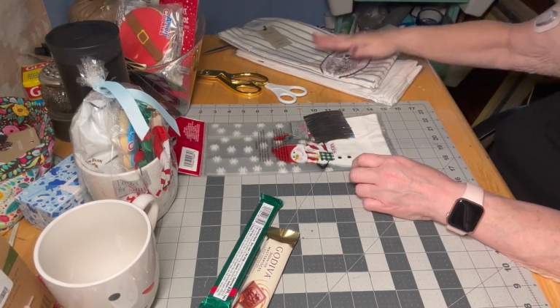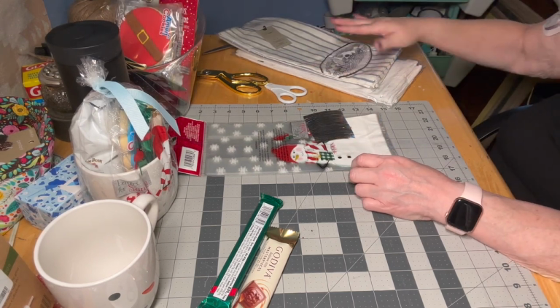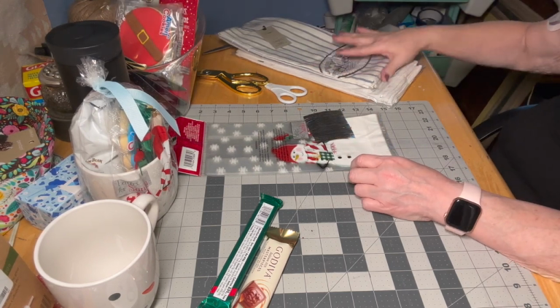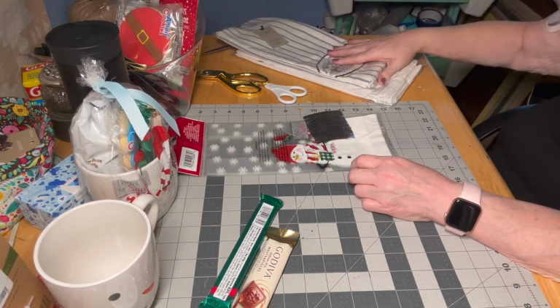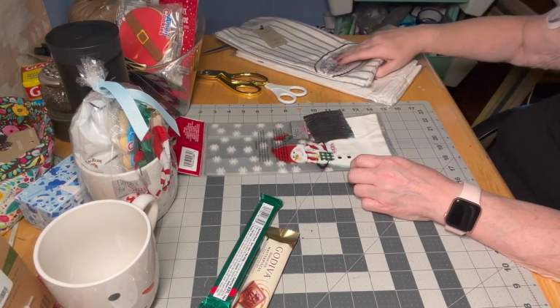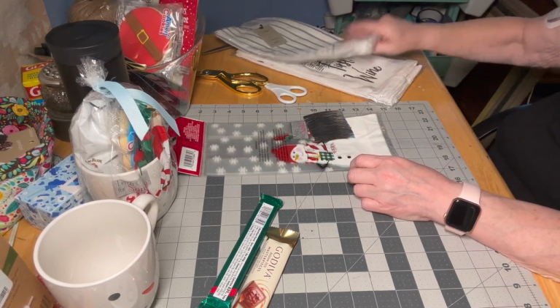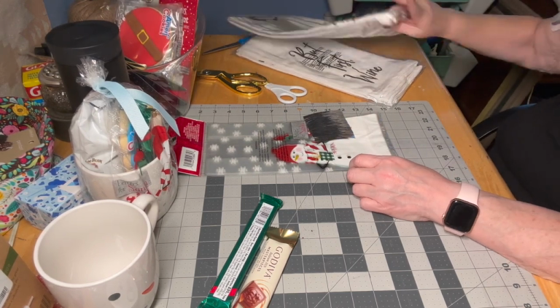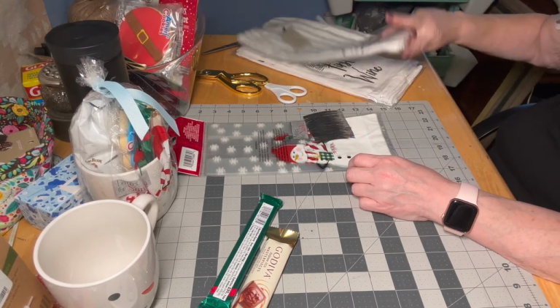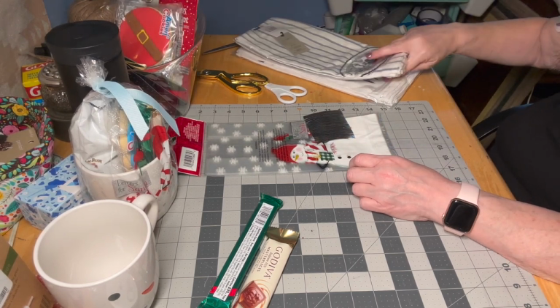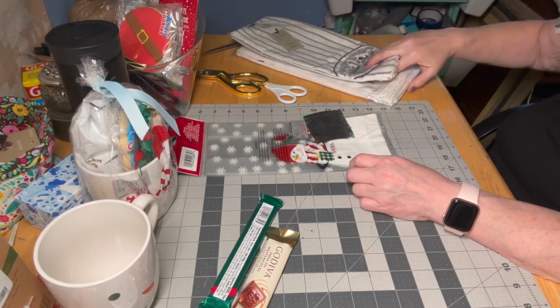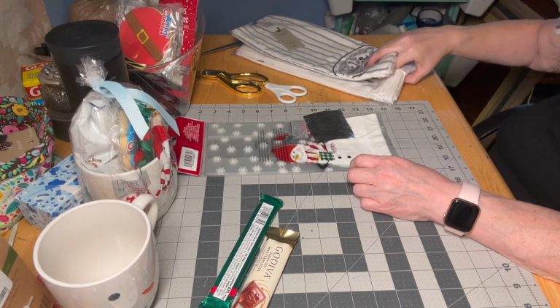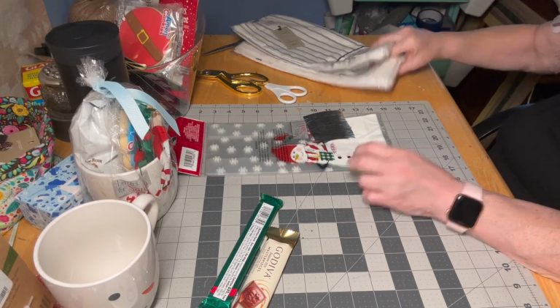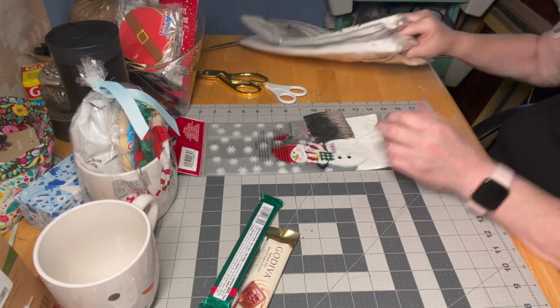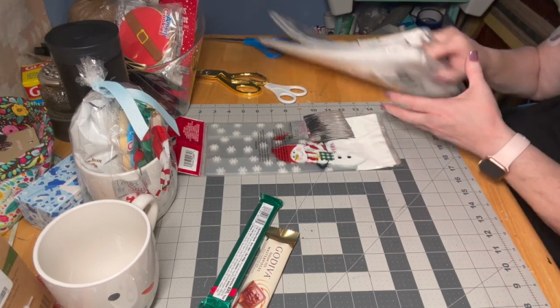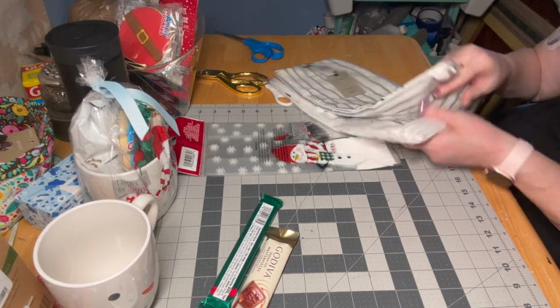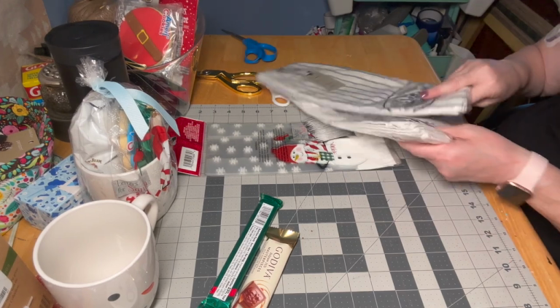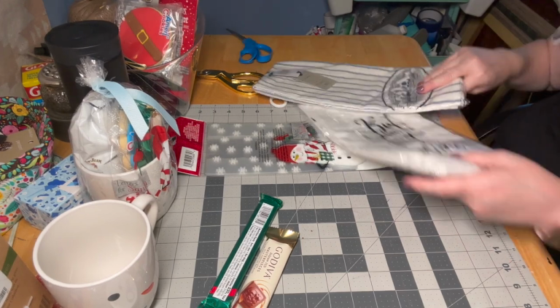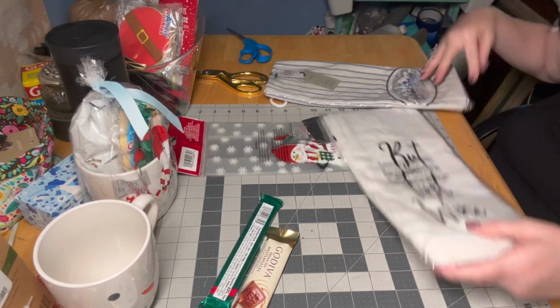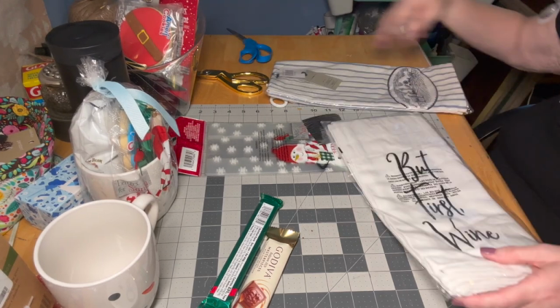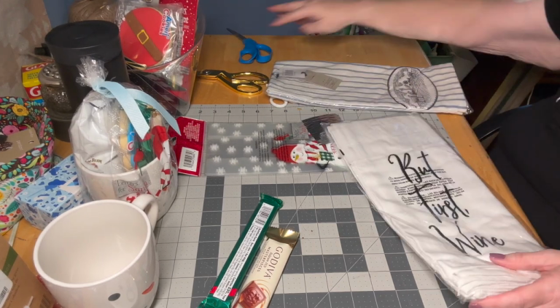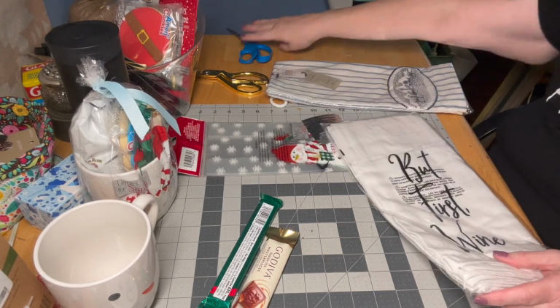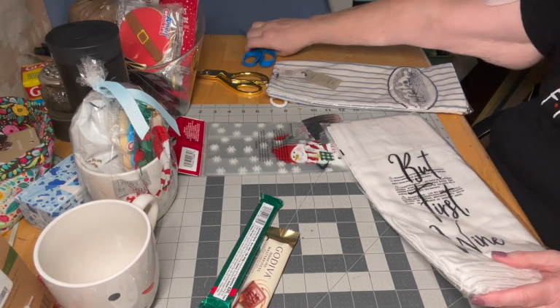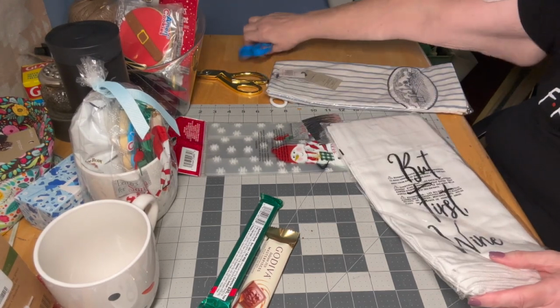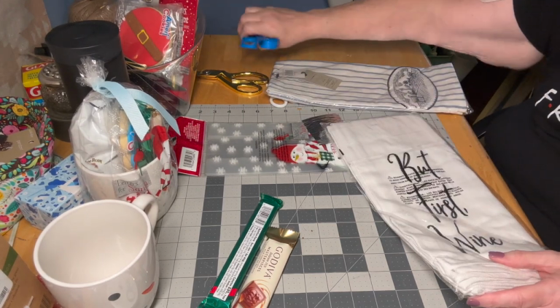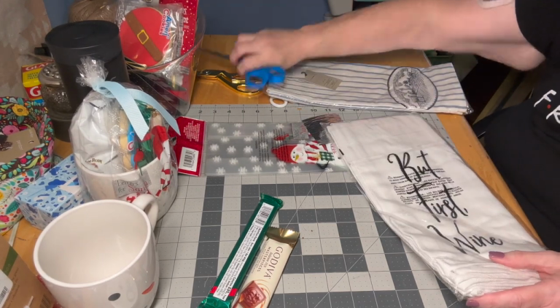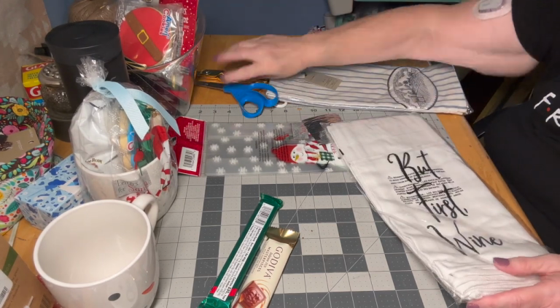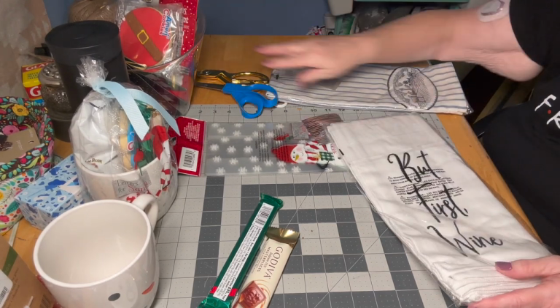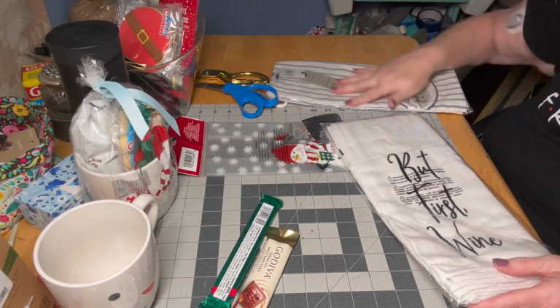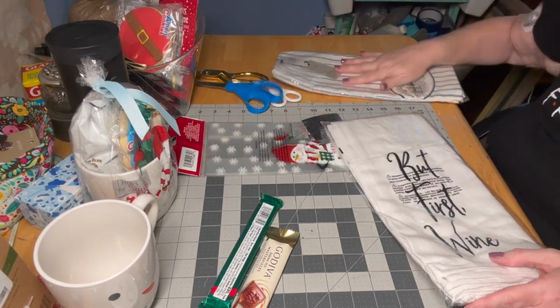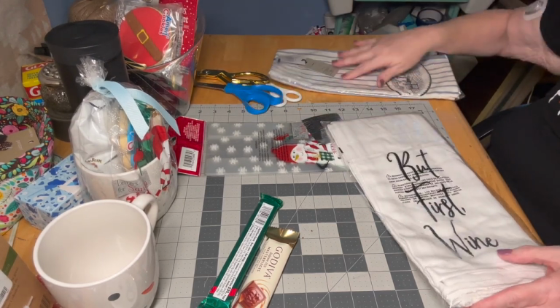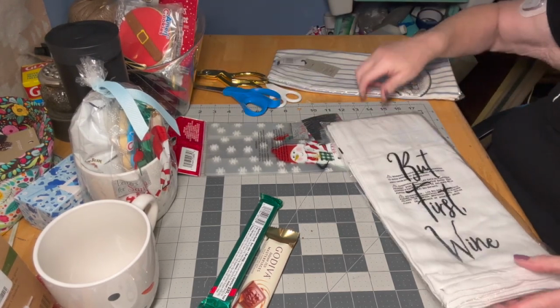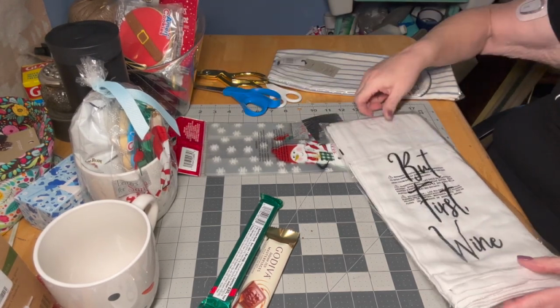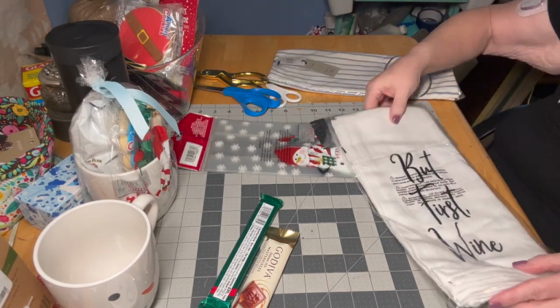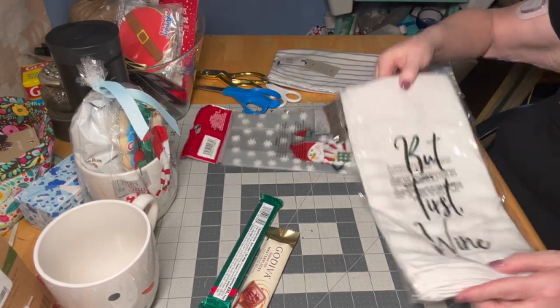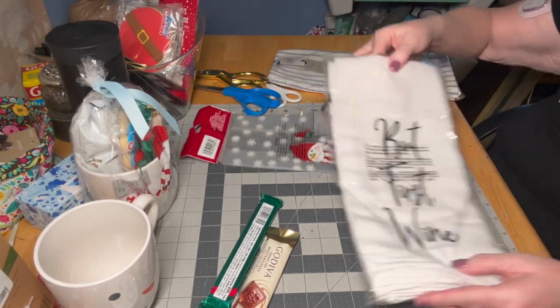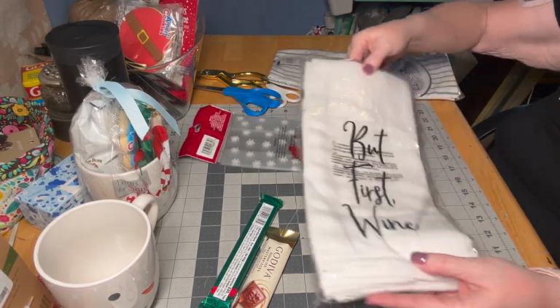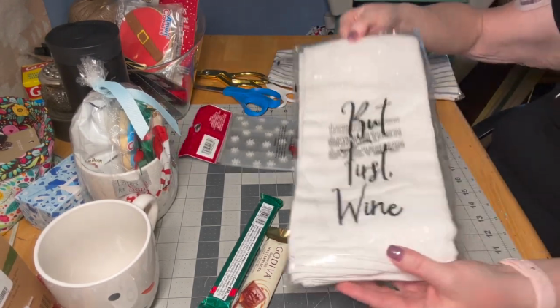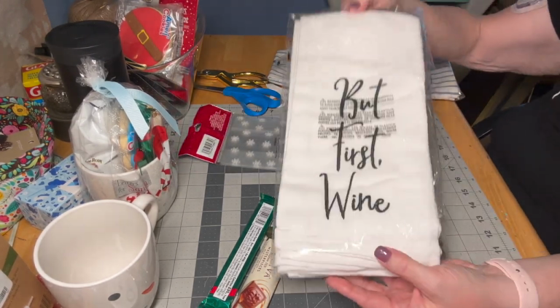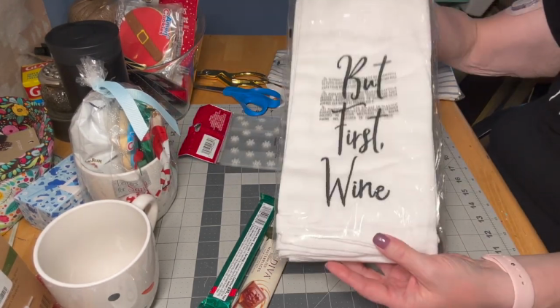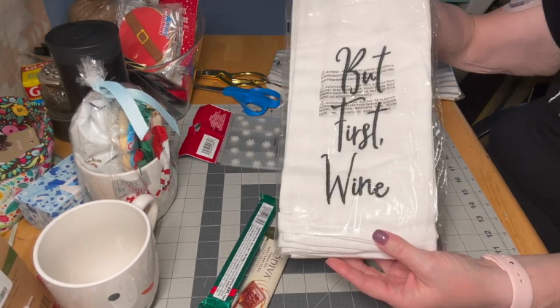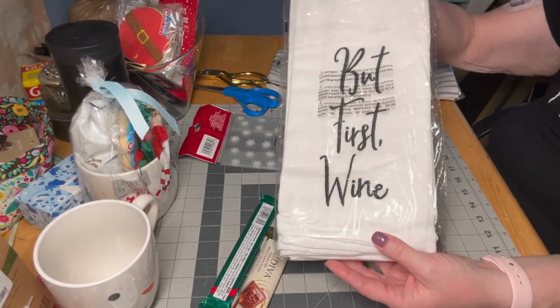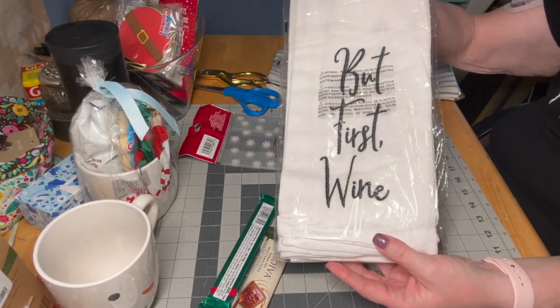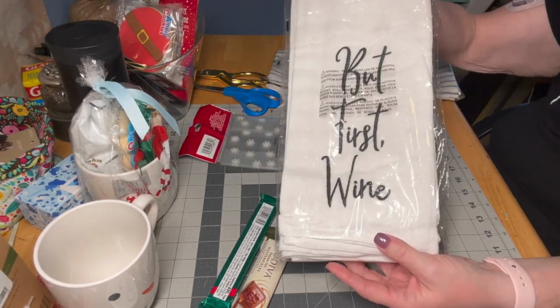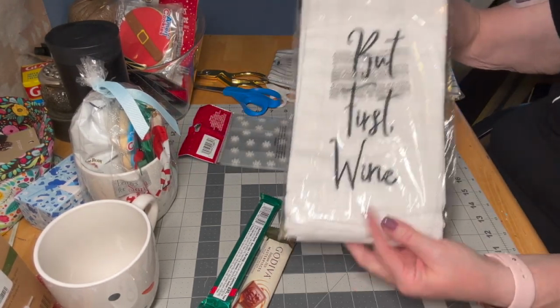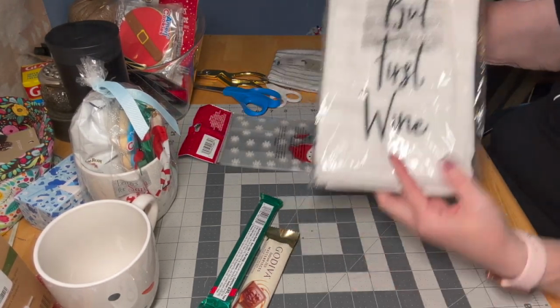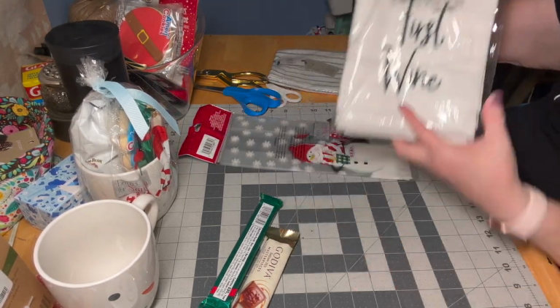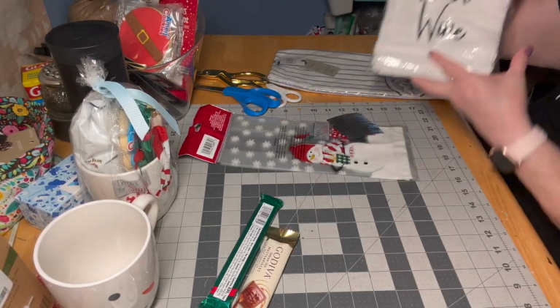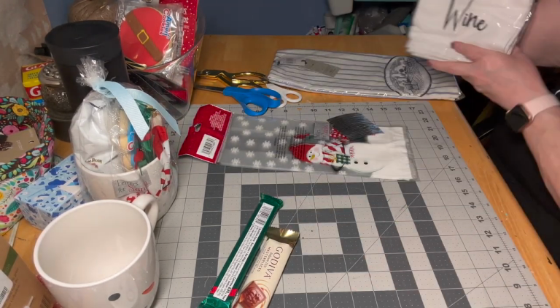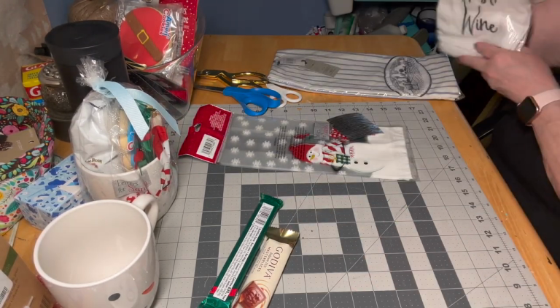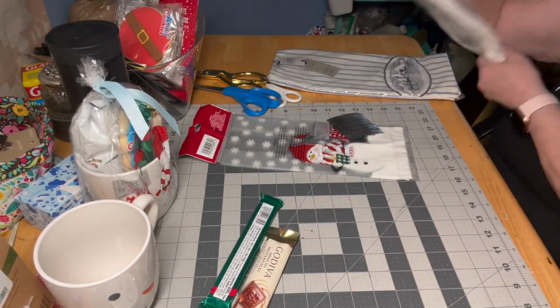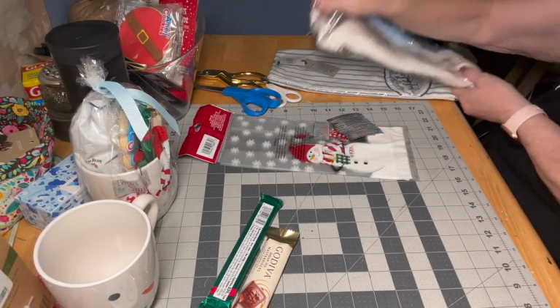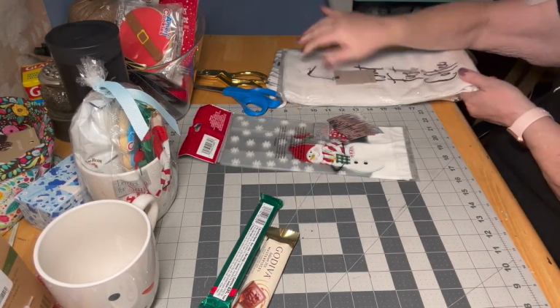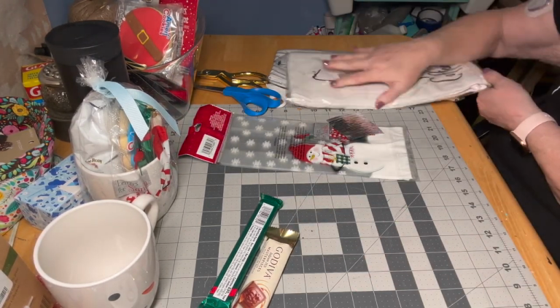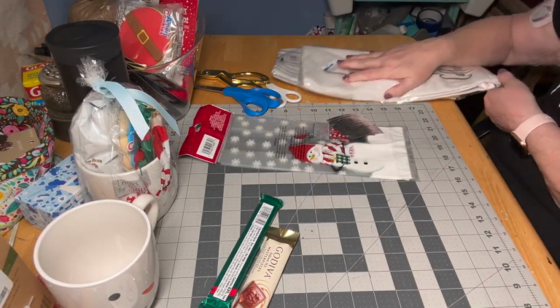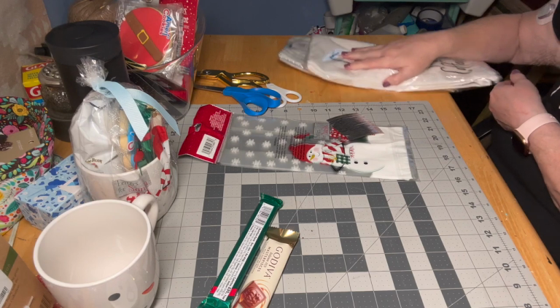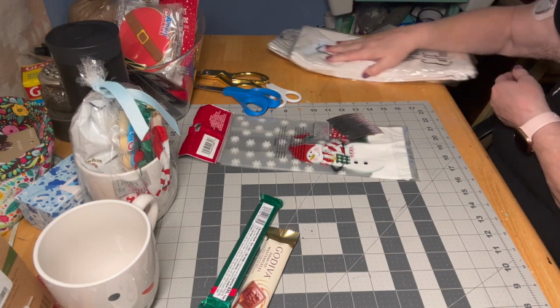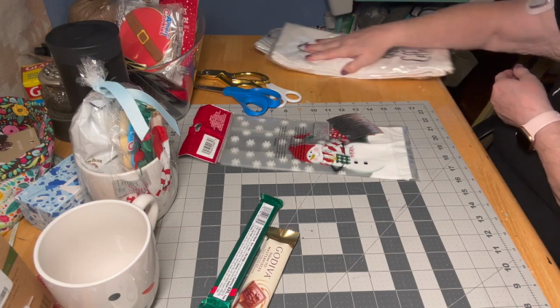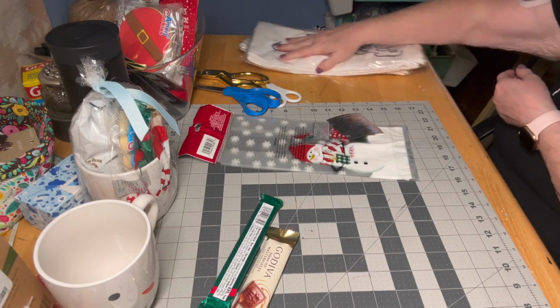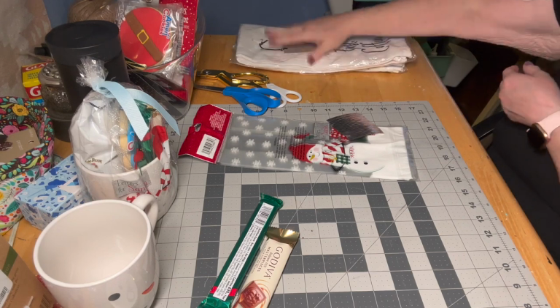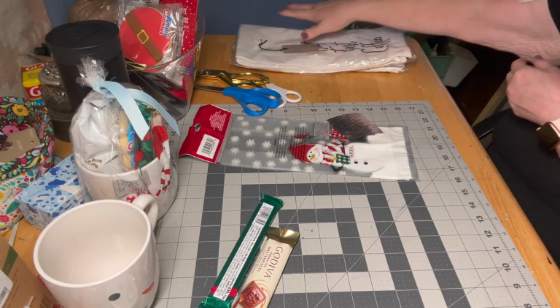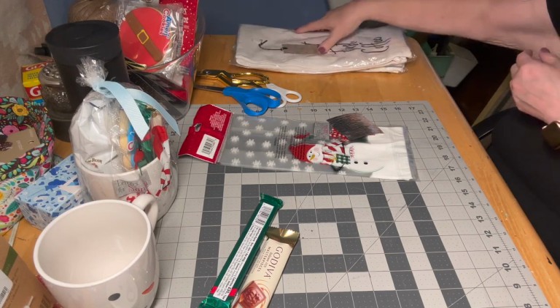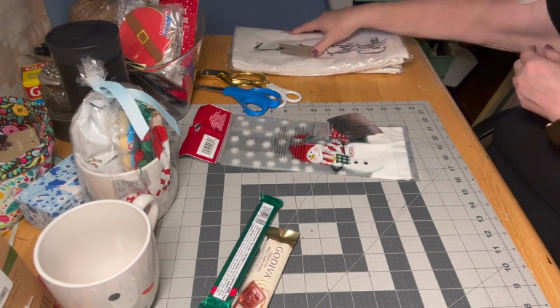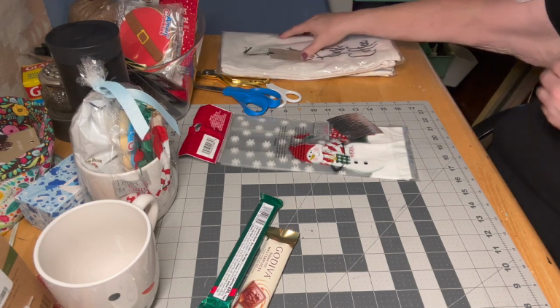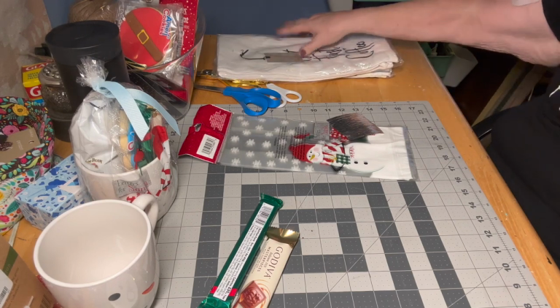These towels that I got at the Dollar Tree - one side says 'but first wine.' So I can do a wine gift.